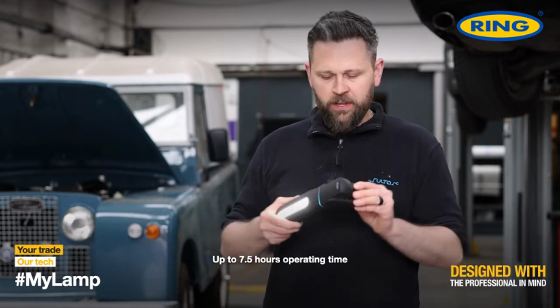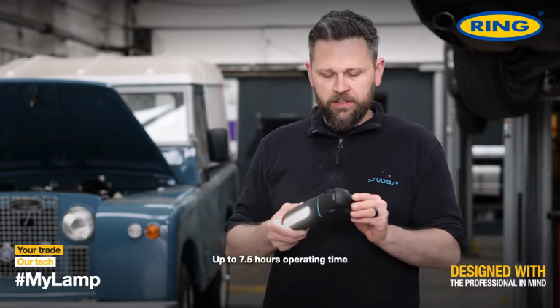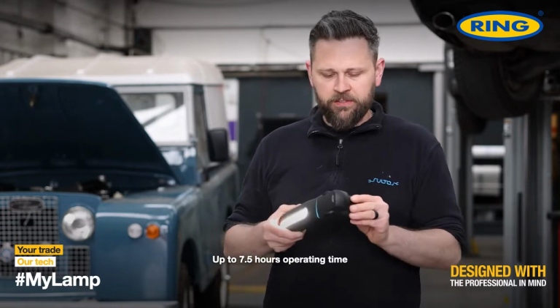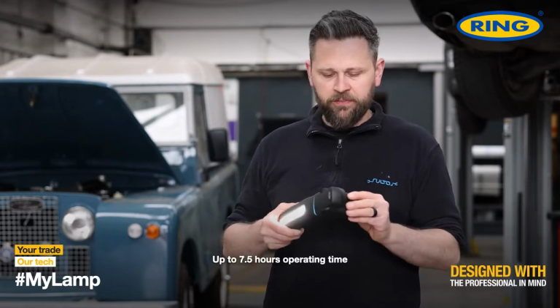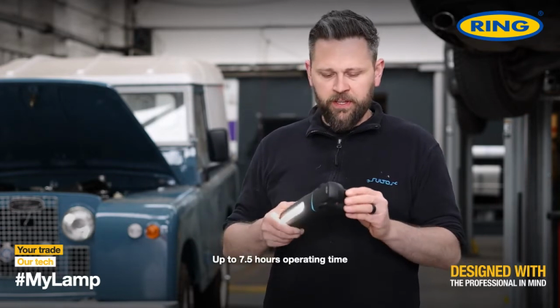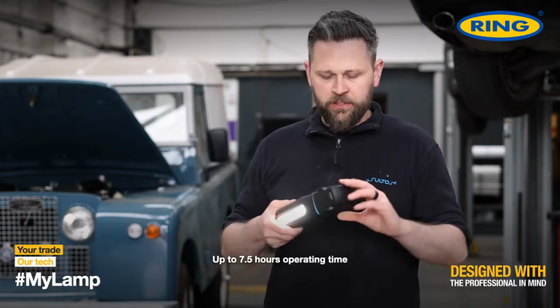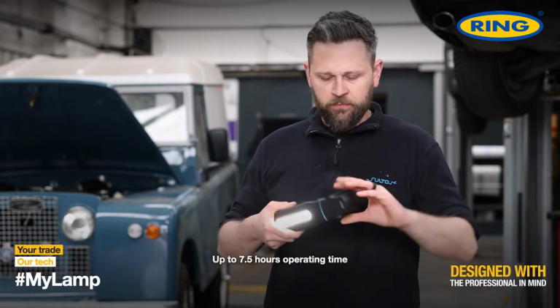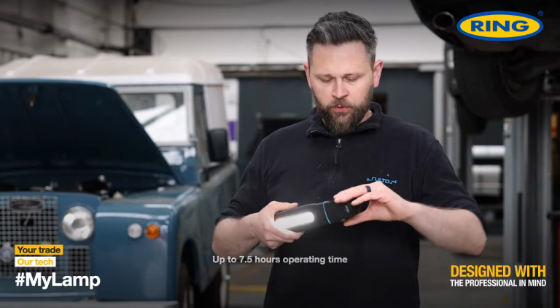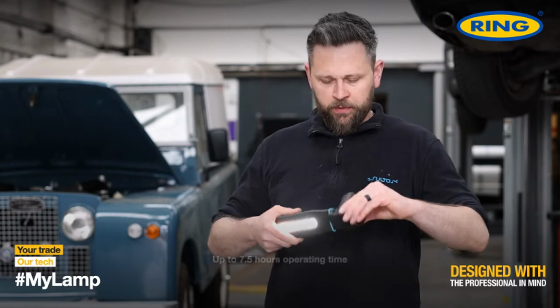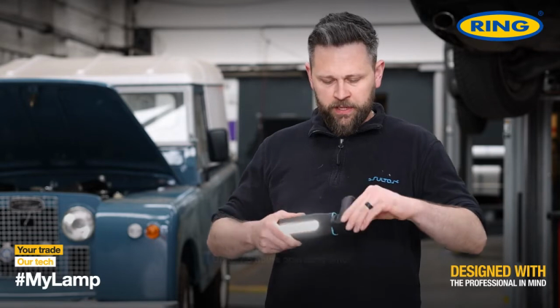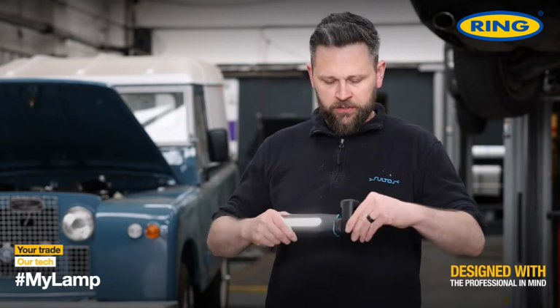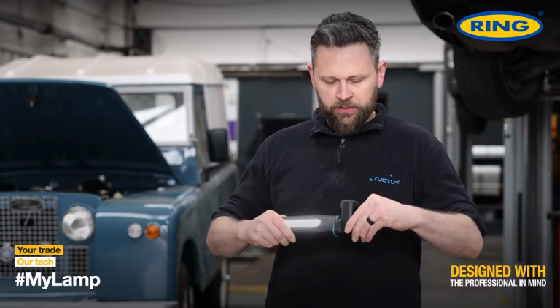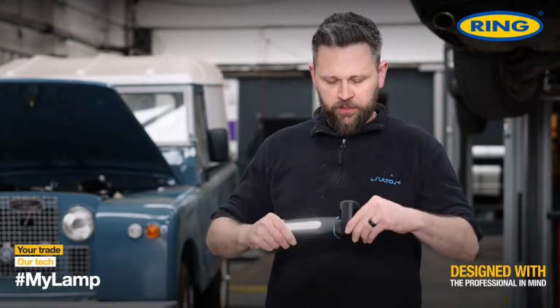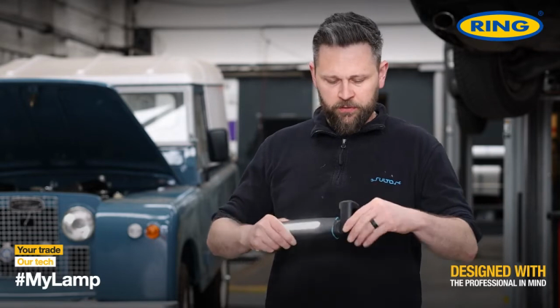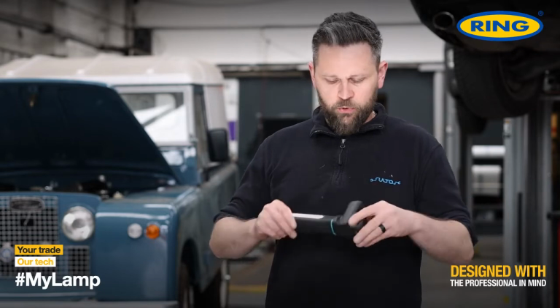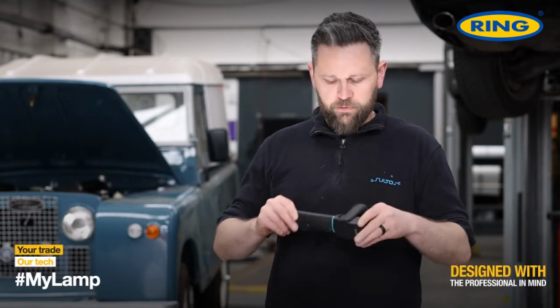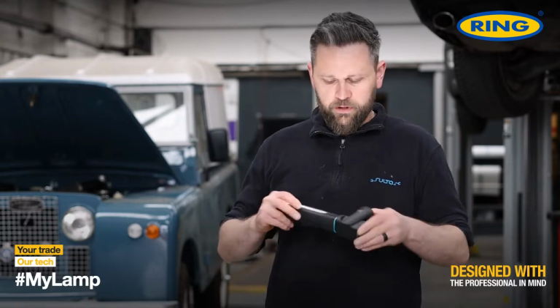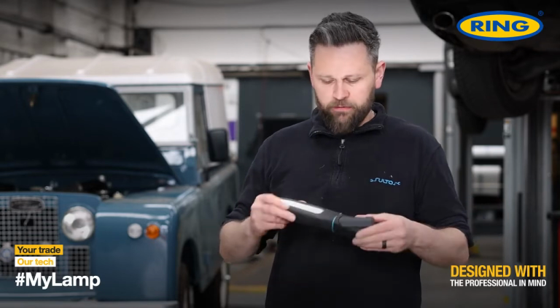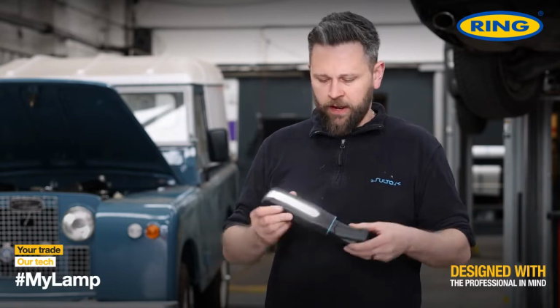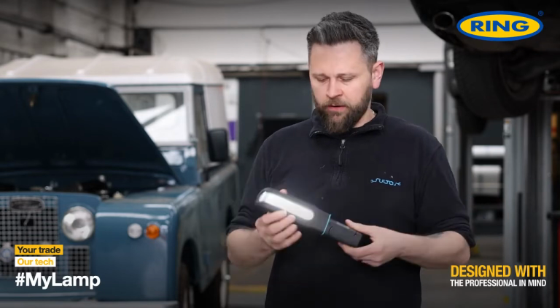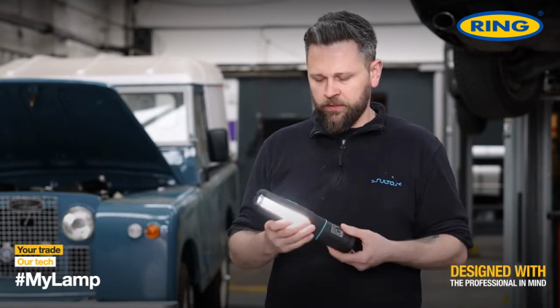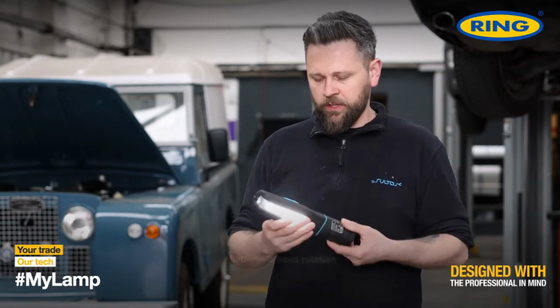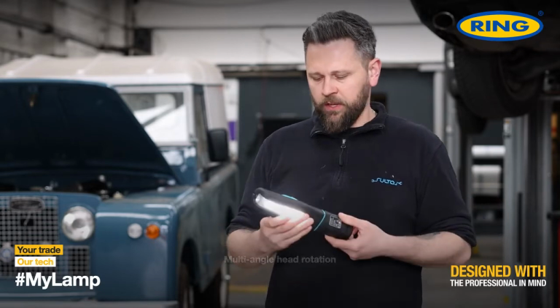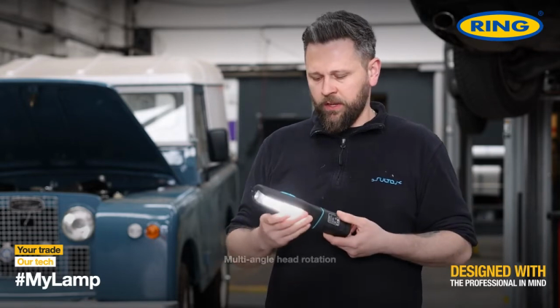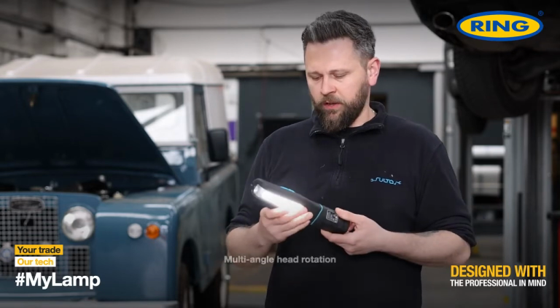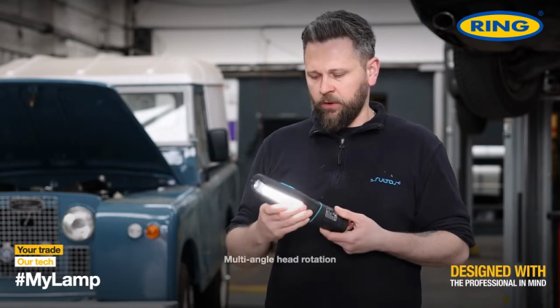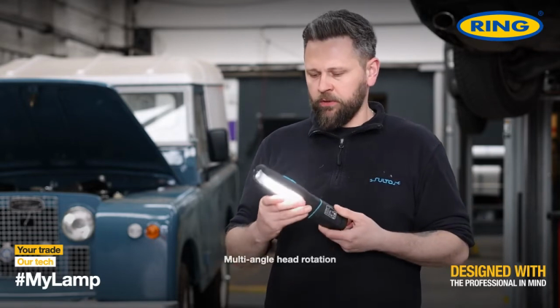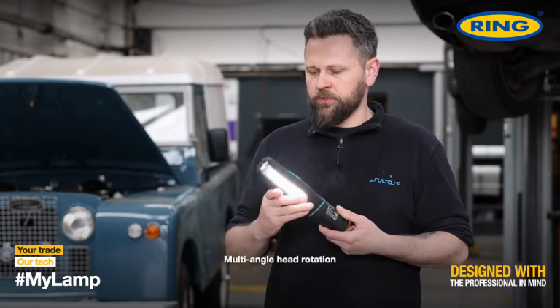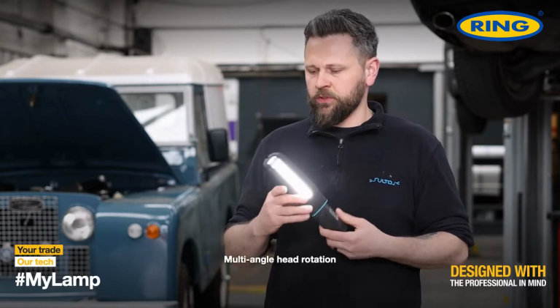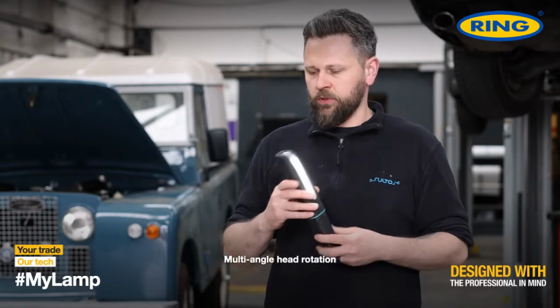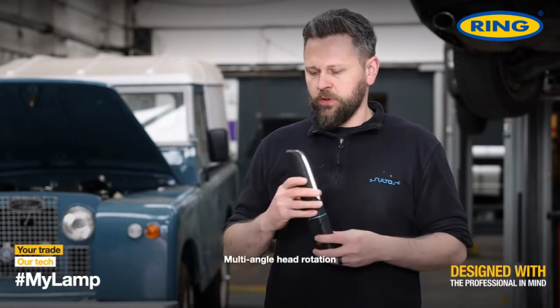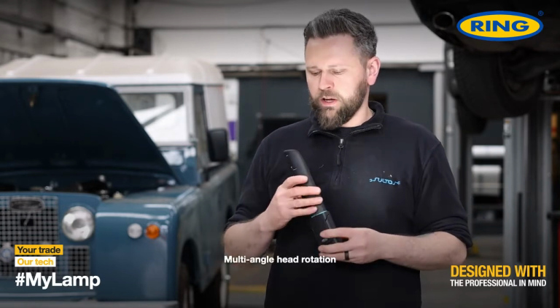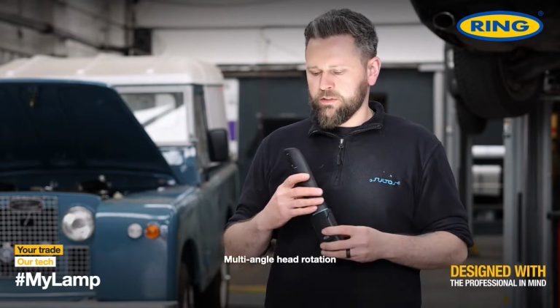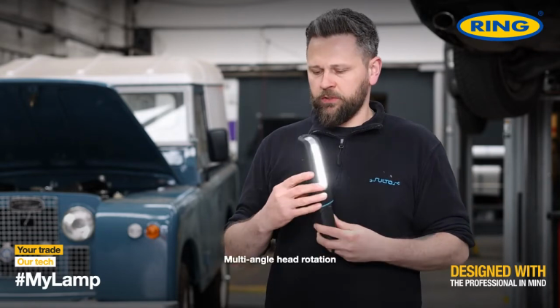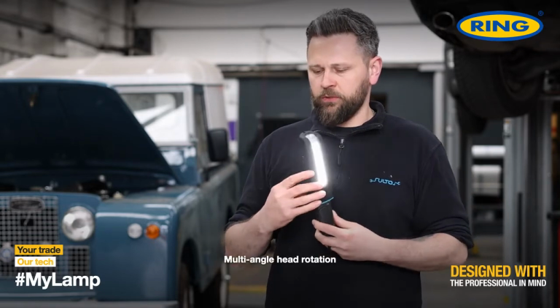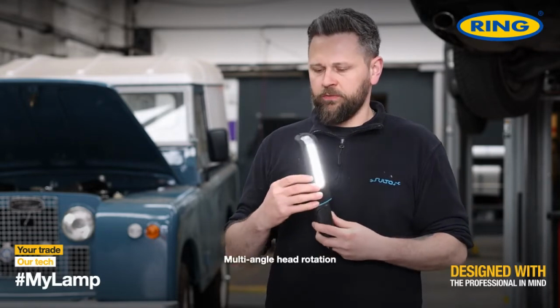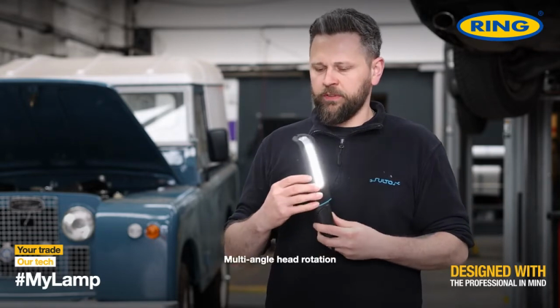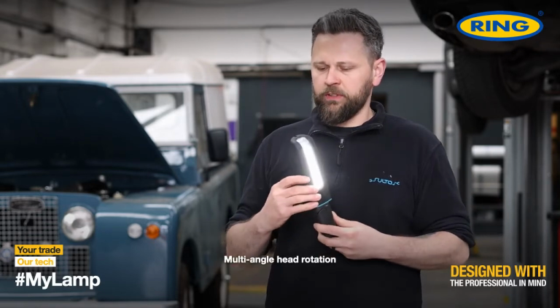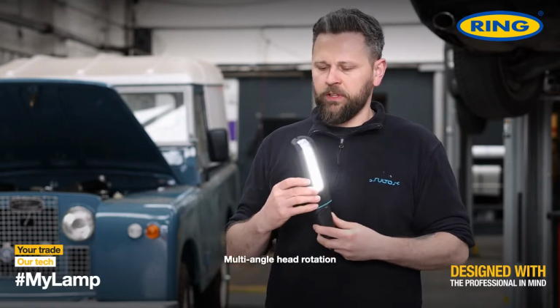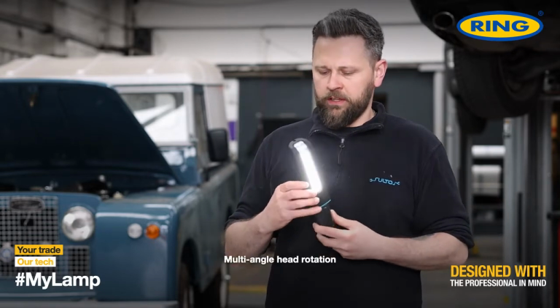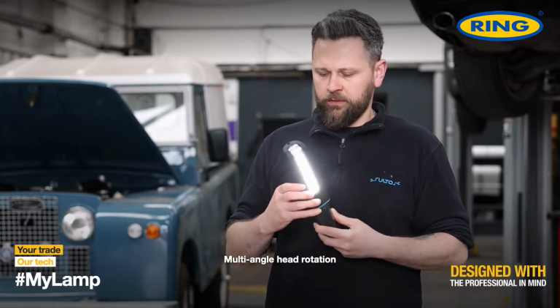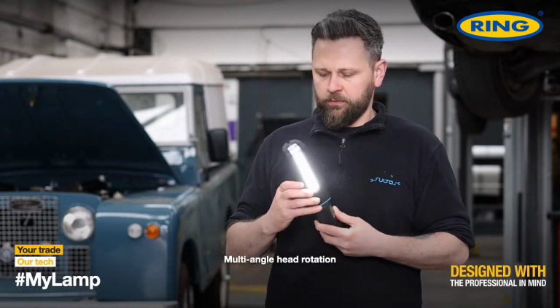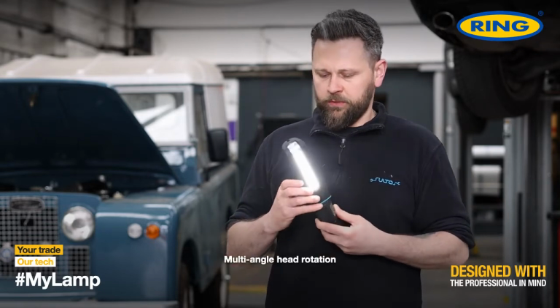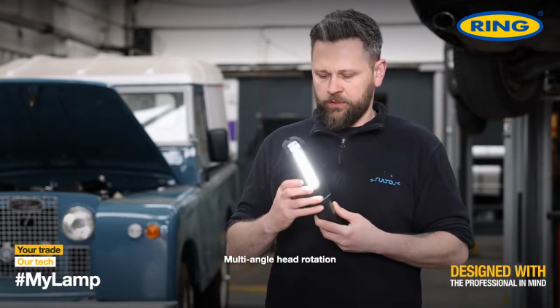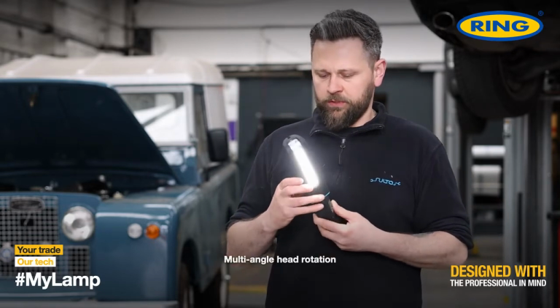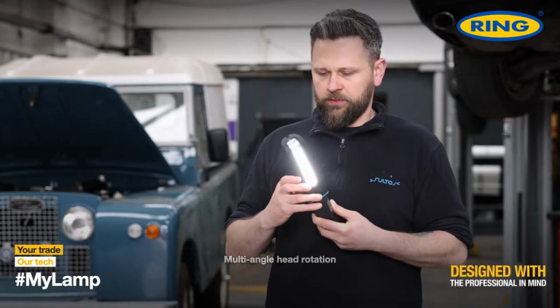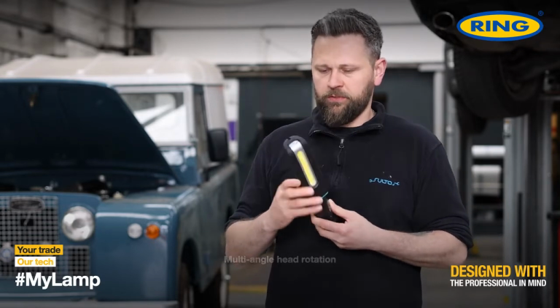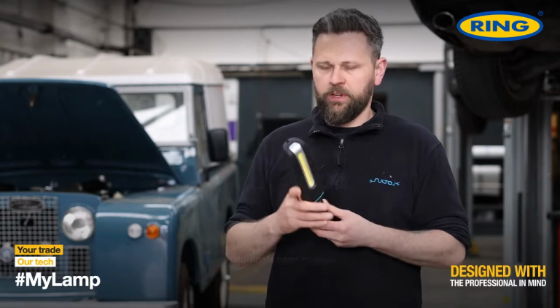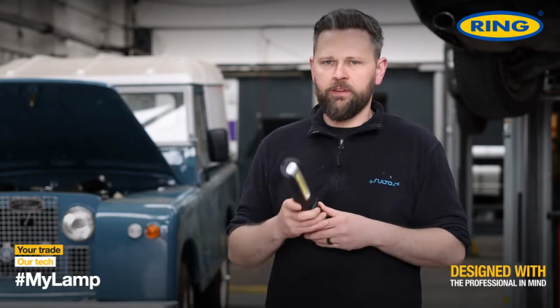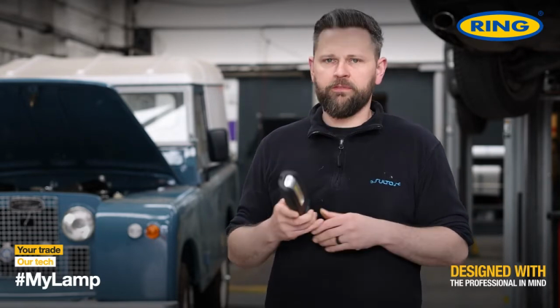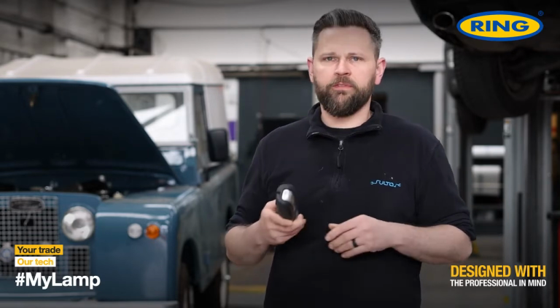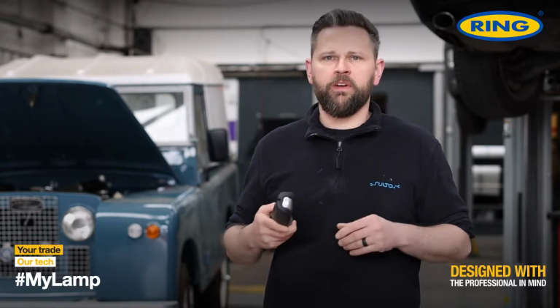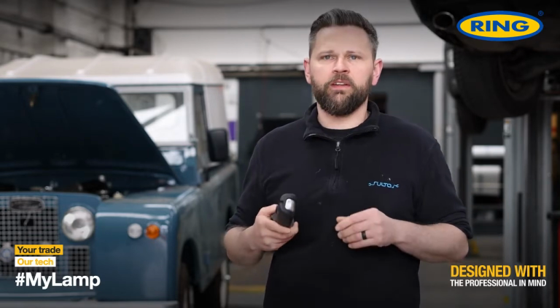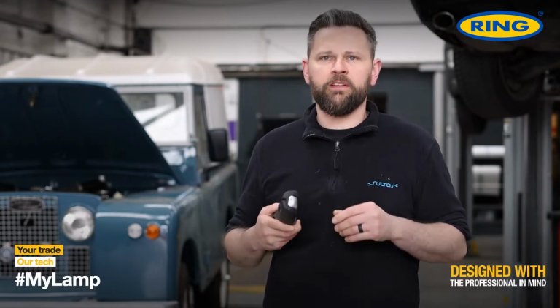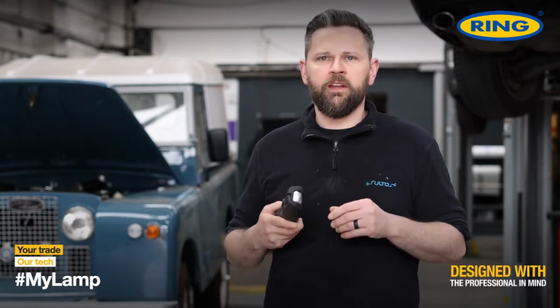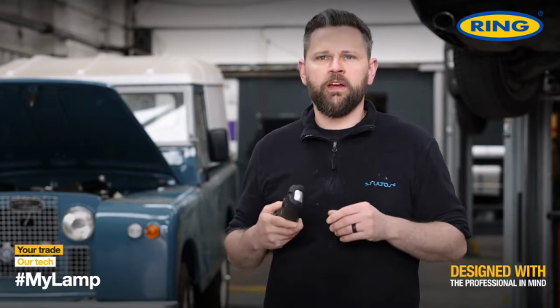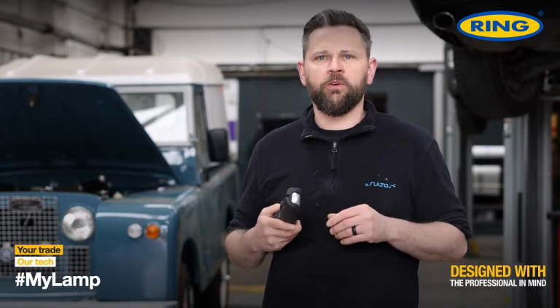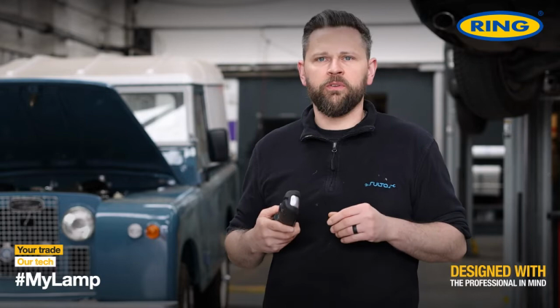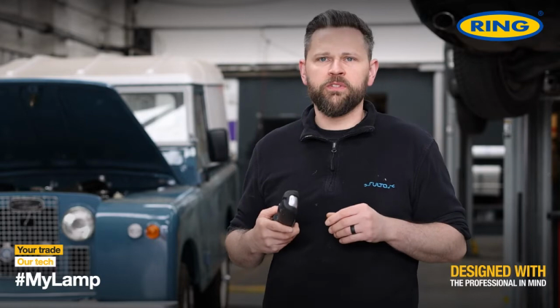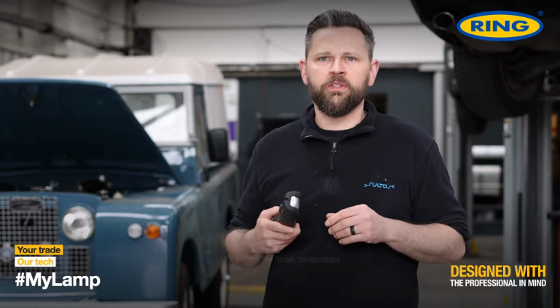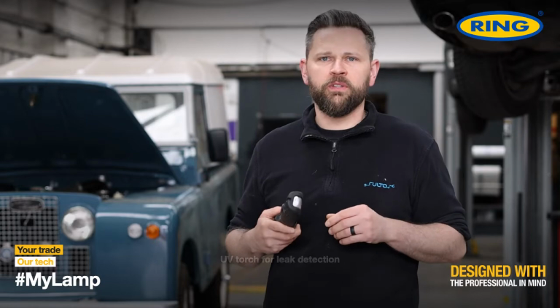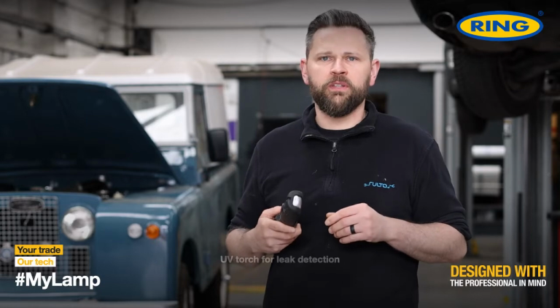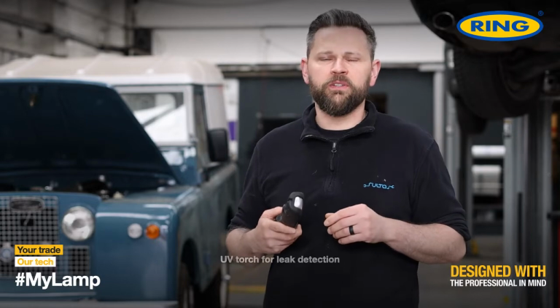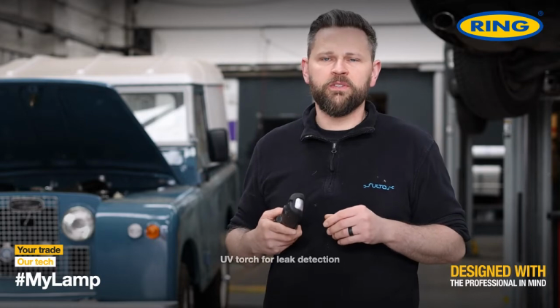It has a flexible base so you can move it around. It also has a UV light which is great for finding air conditioning leaks.